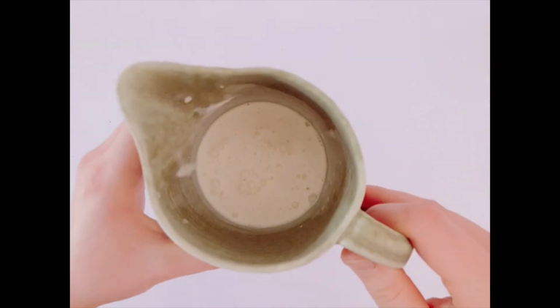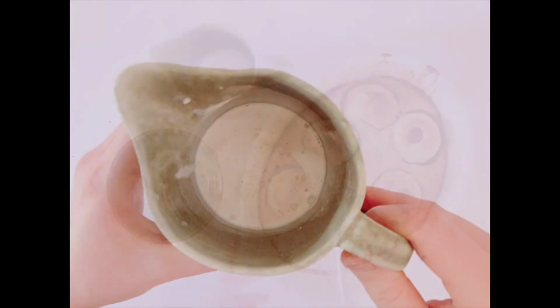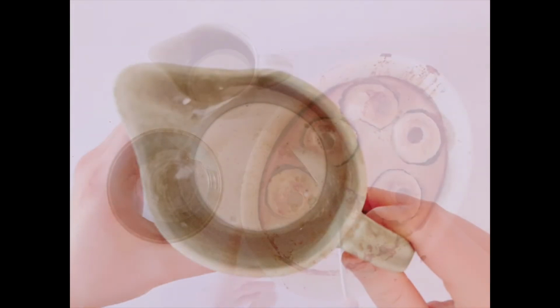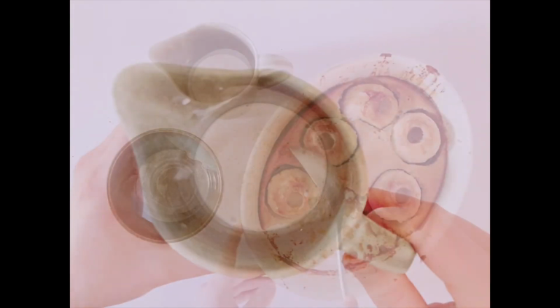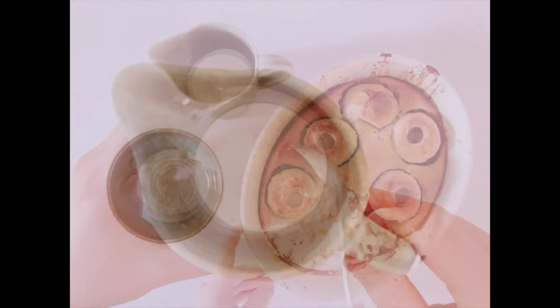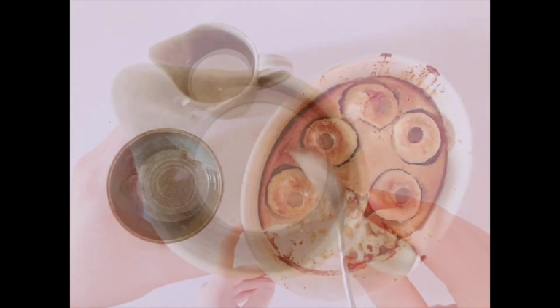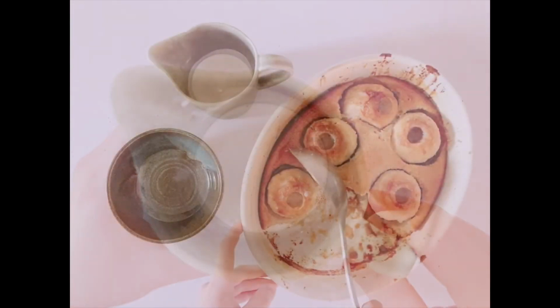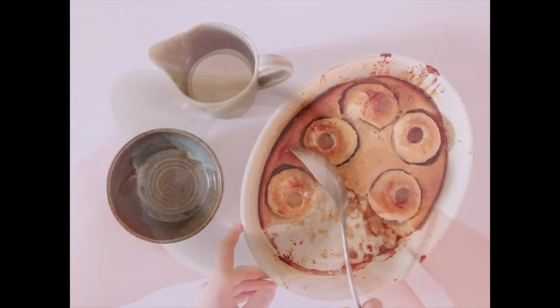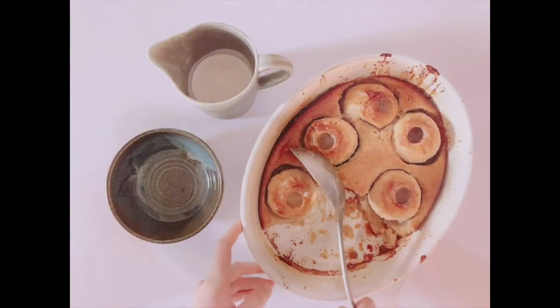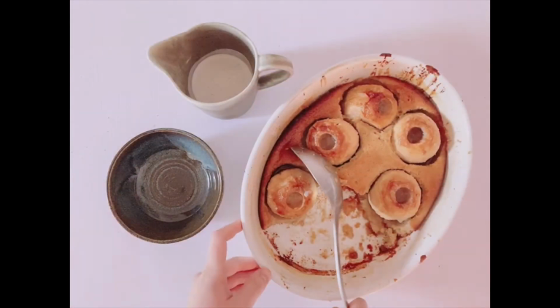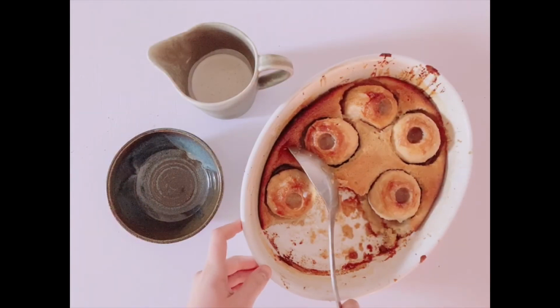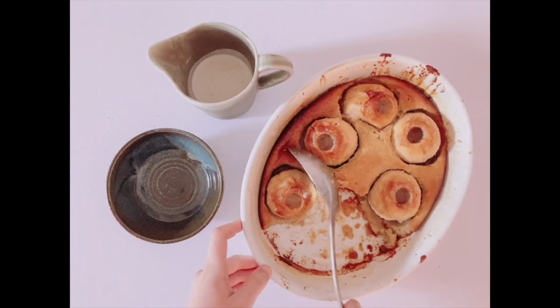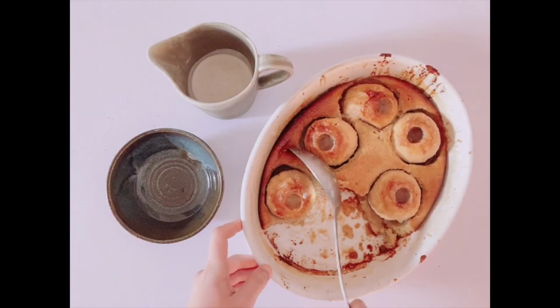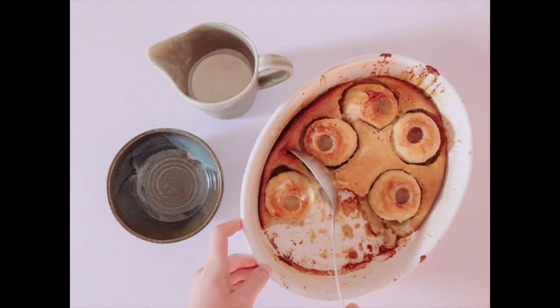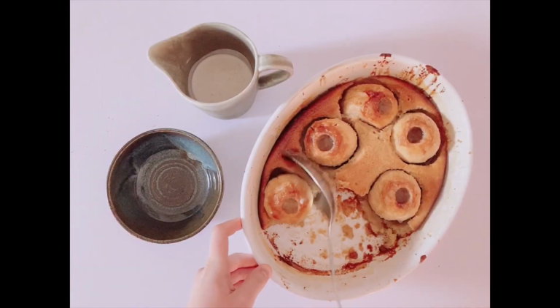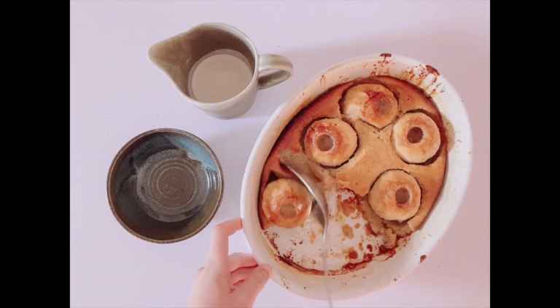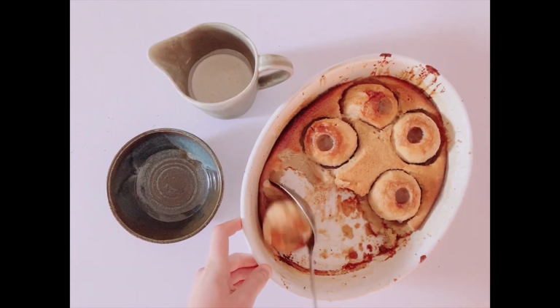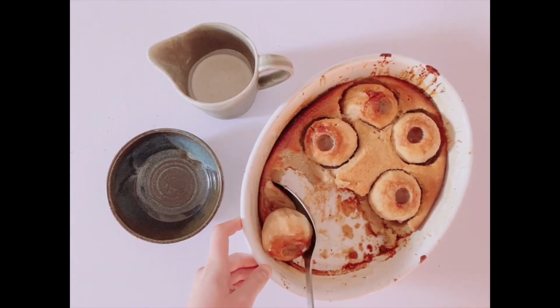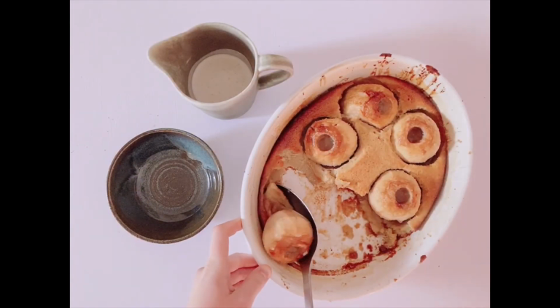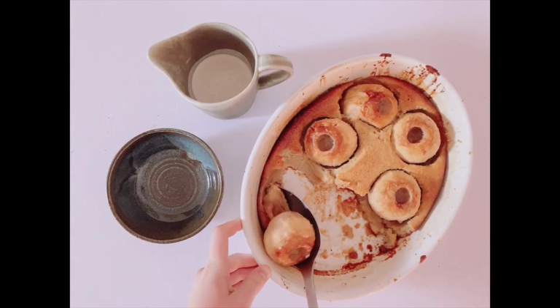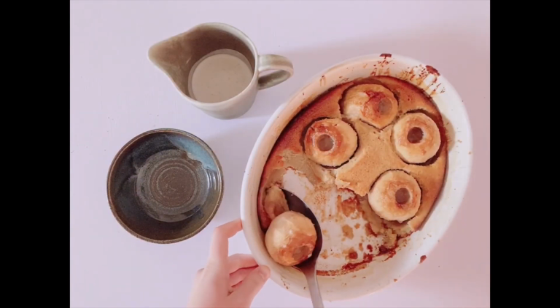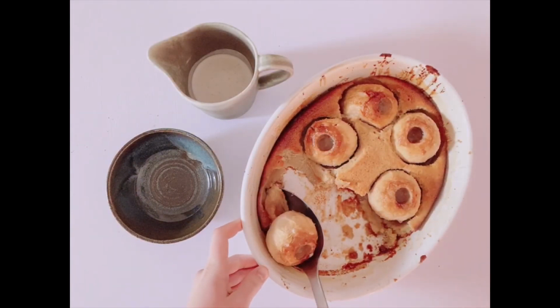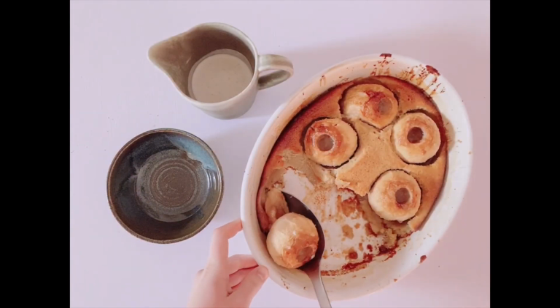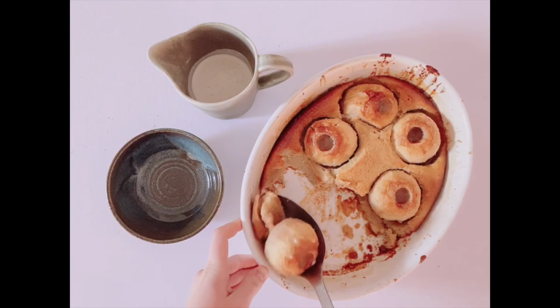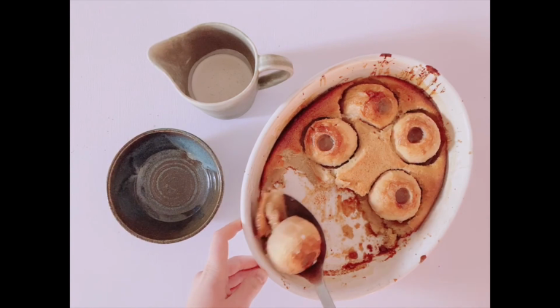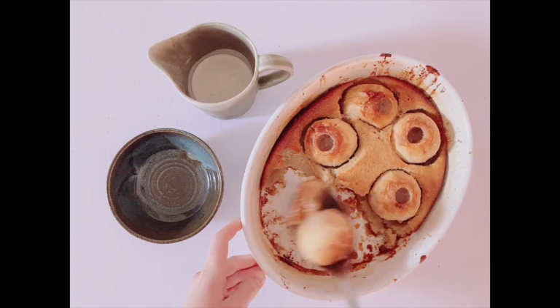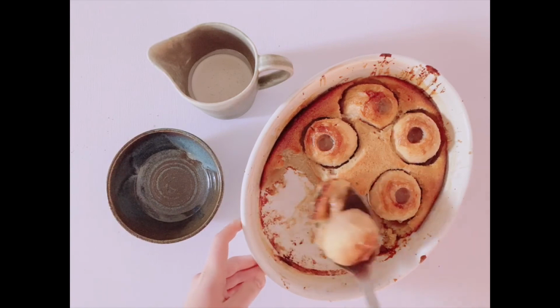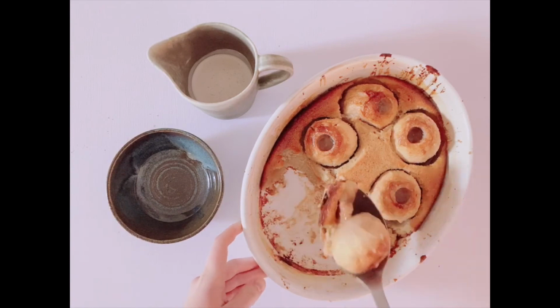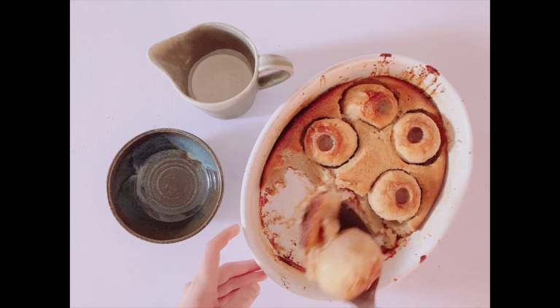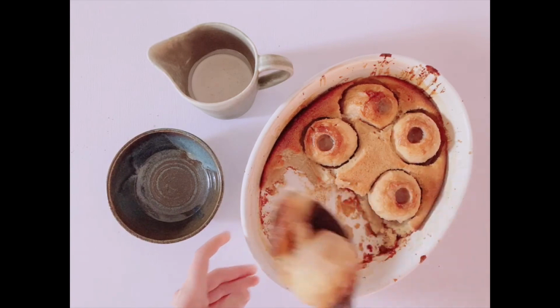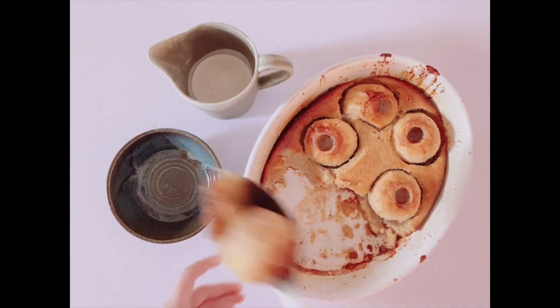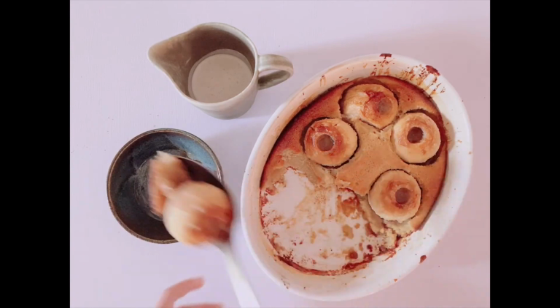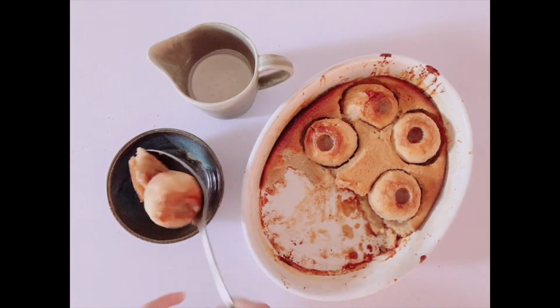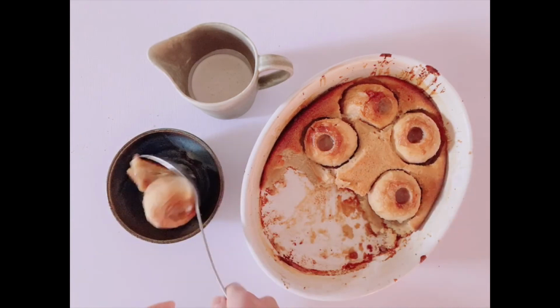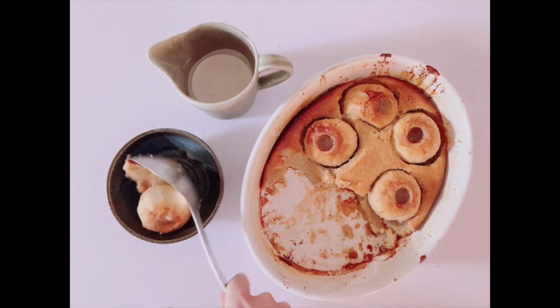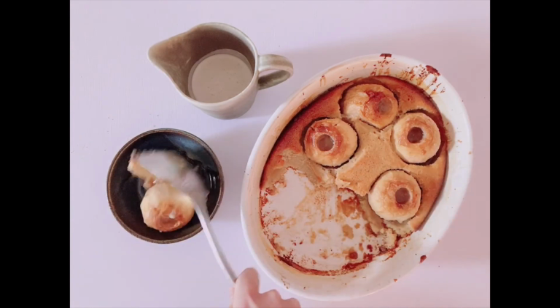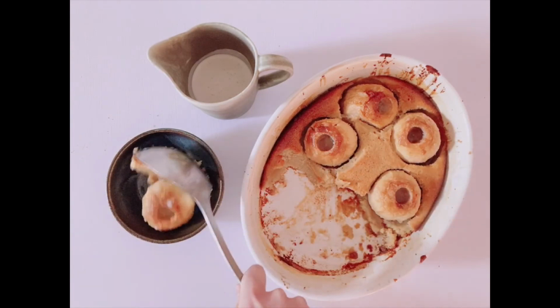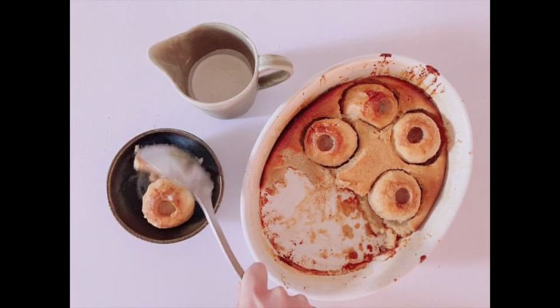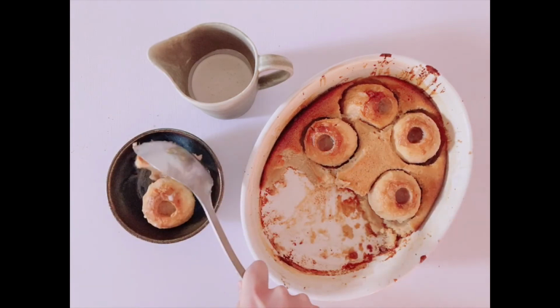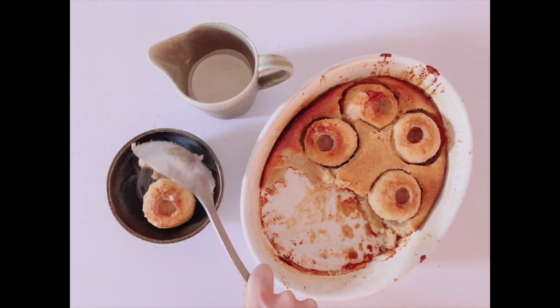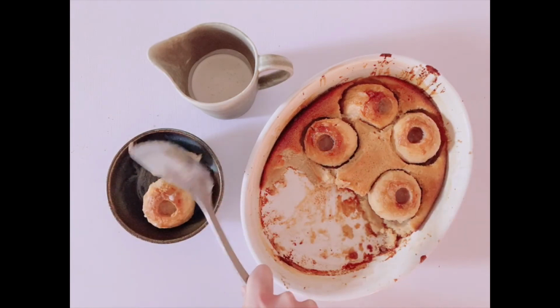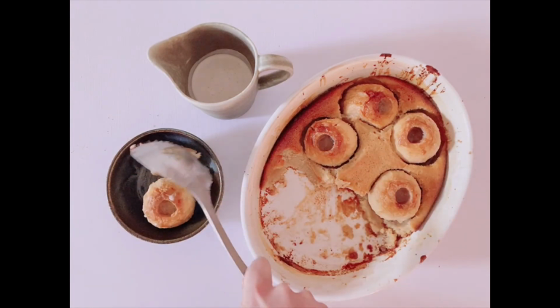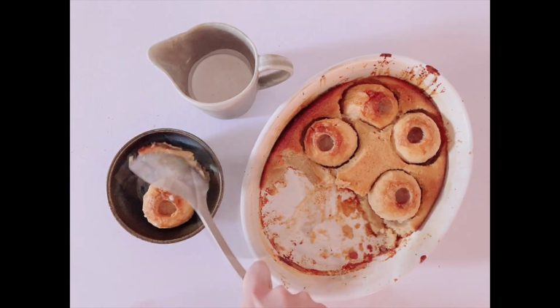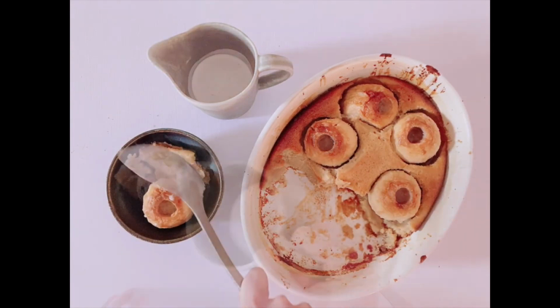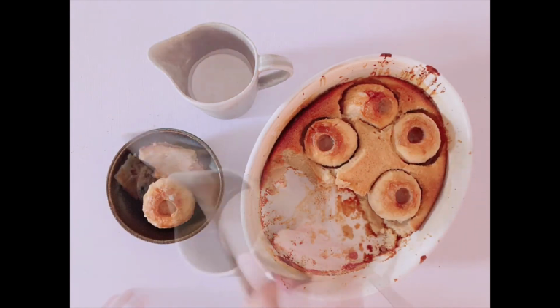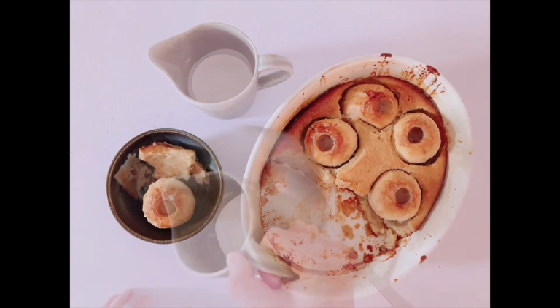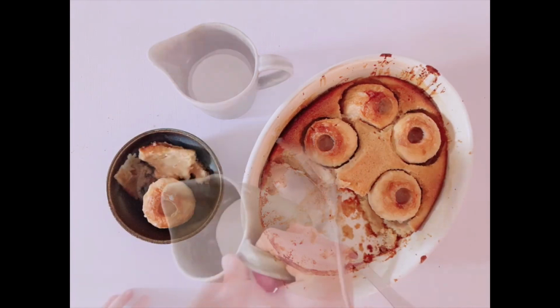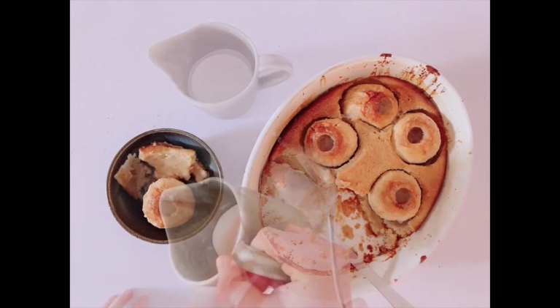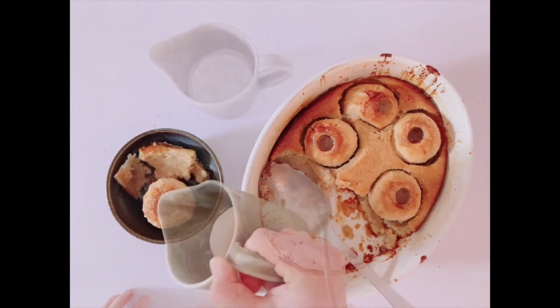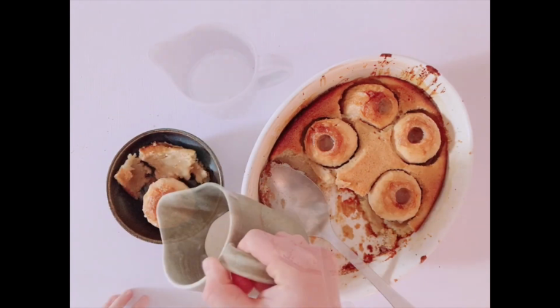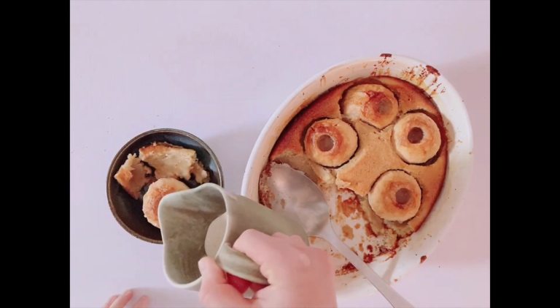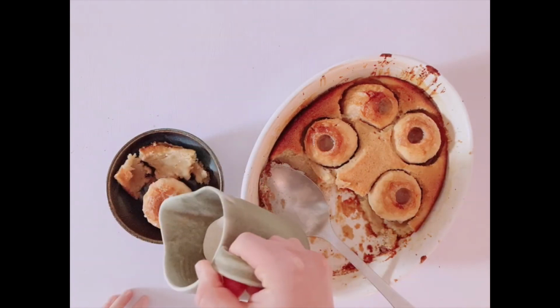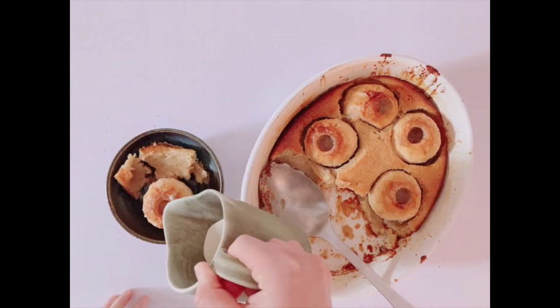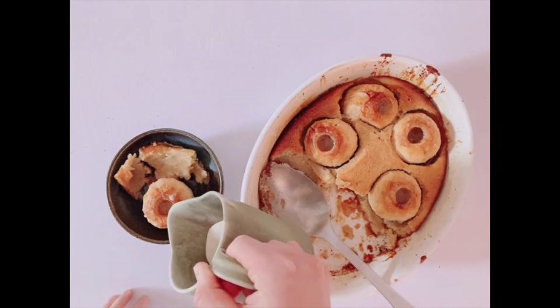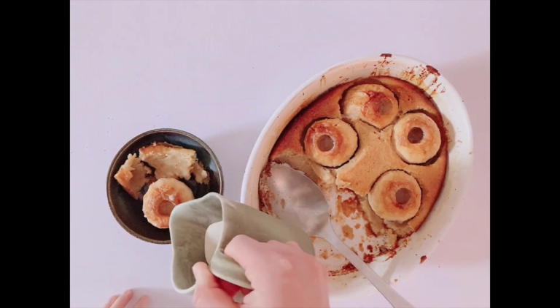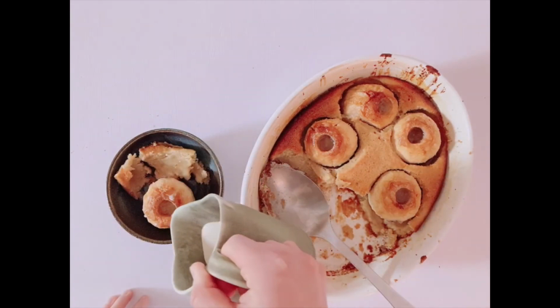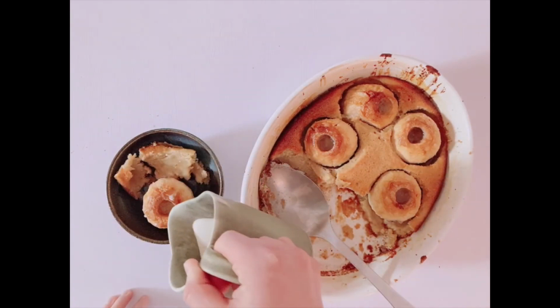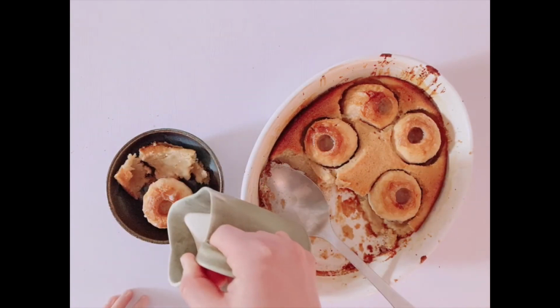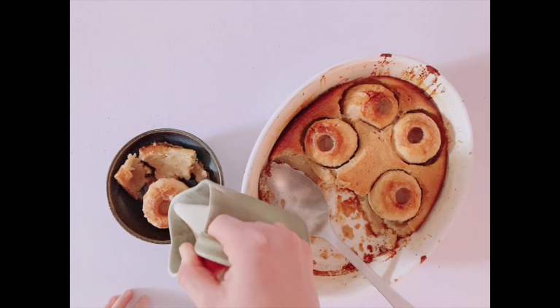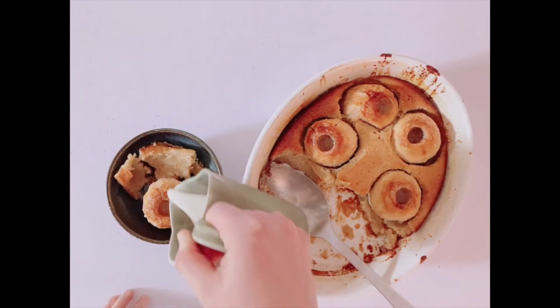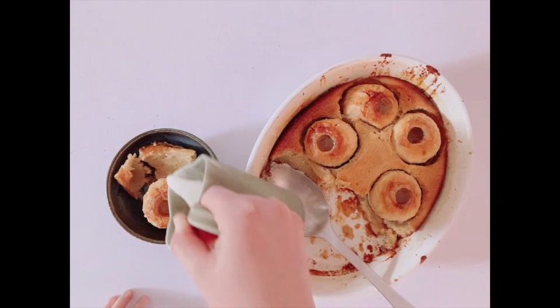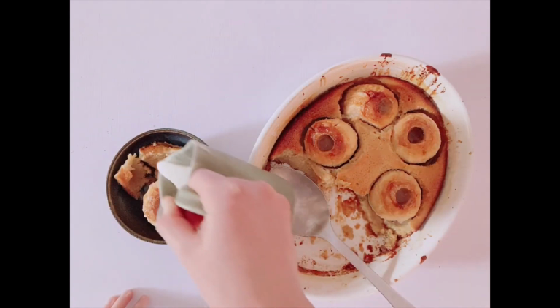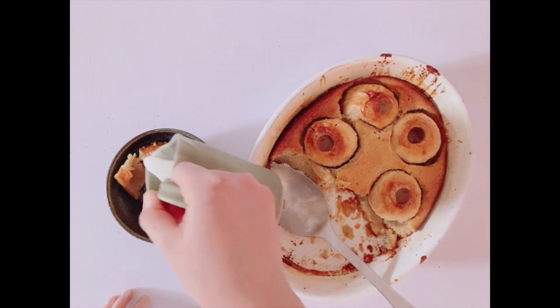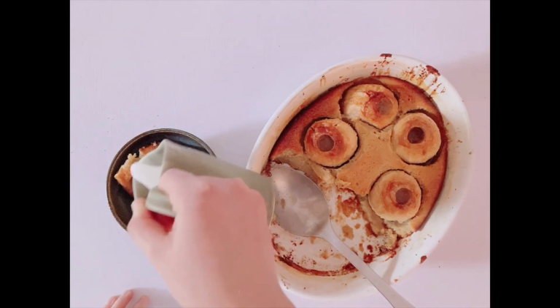Once the bird's nest pudding is done, you can serve it warm or cold. Just scoop some in a bowl and pour the cream on top. Enjoy!